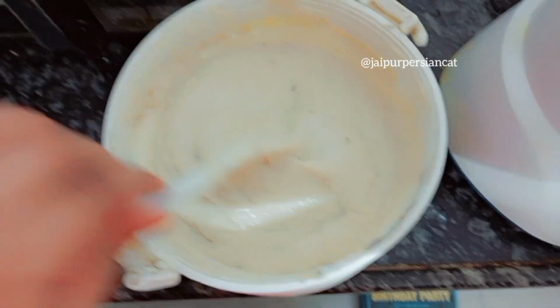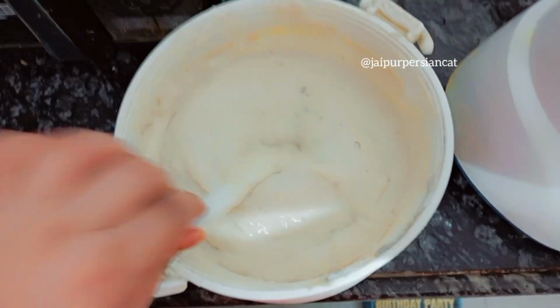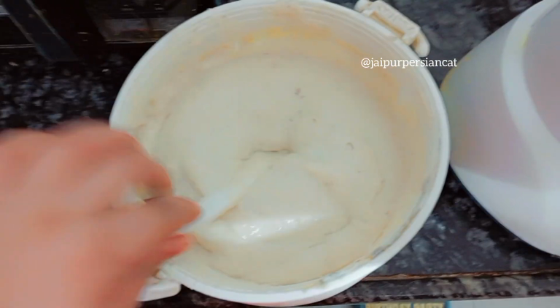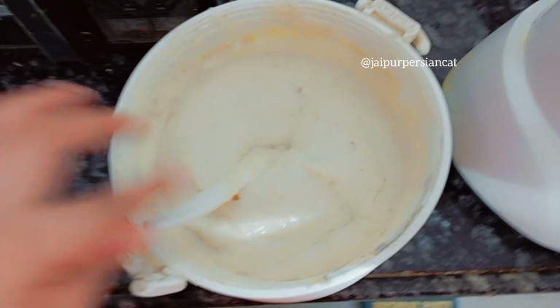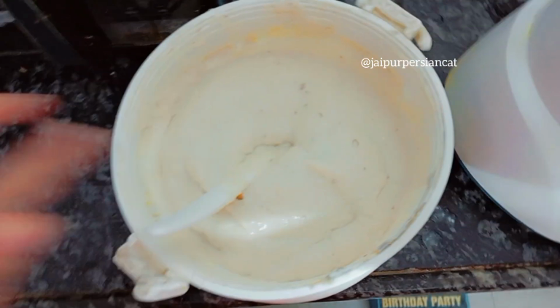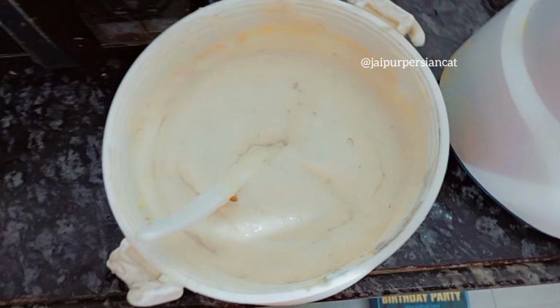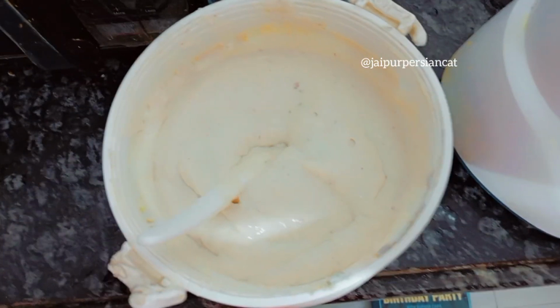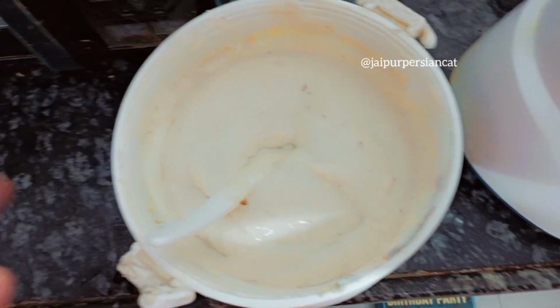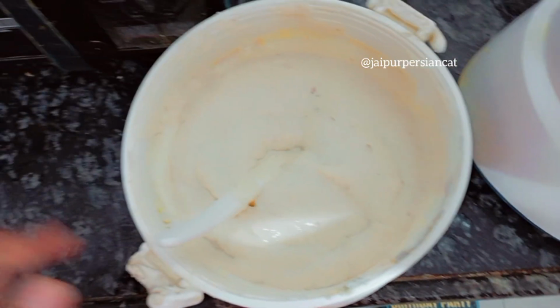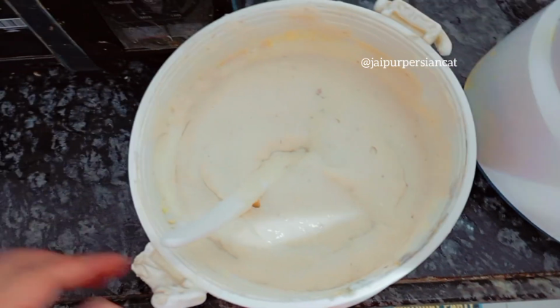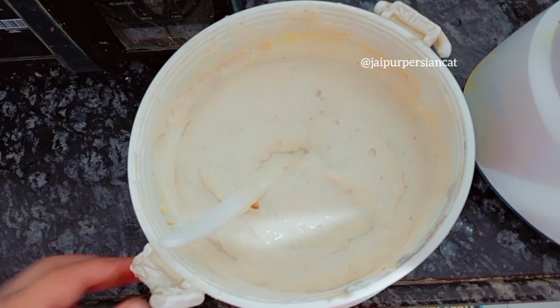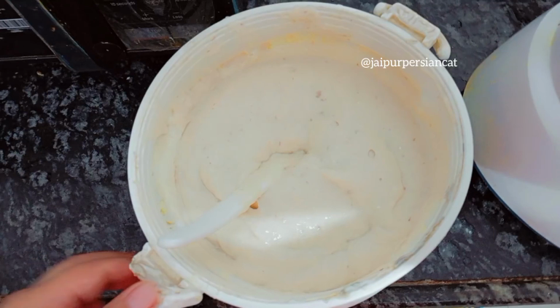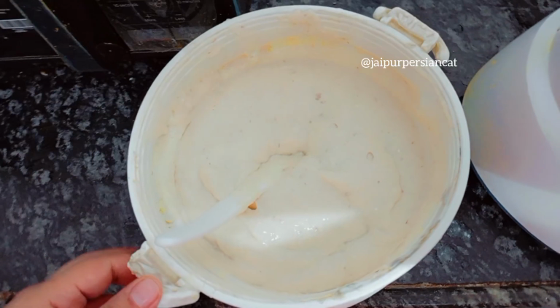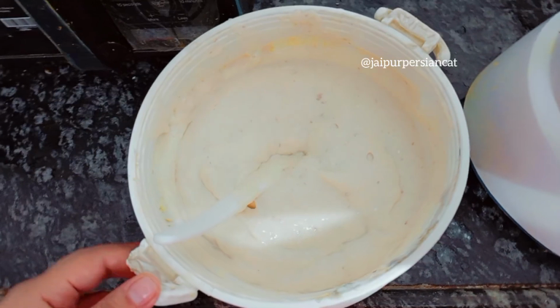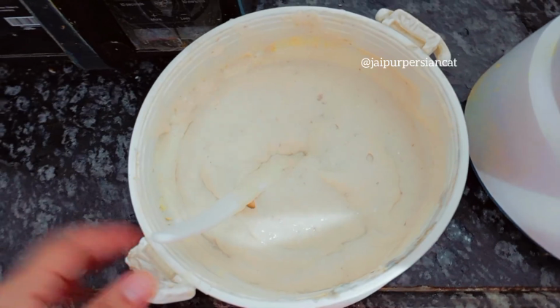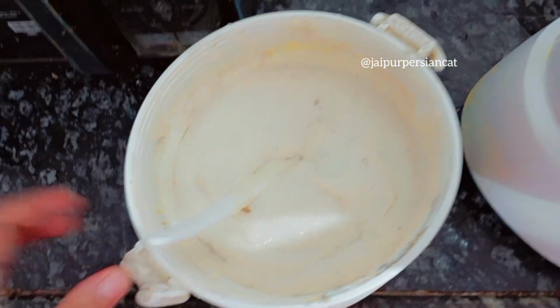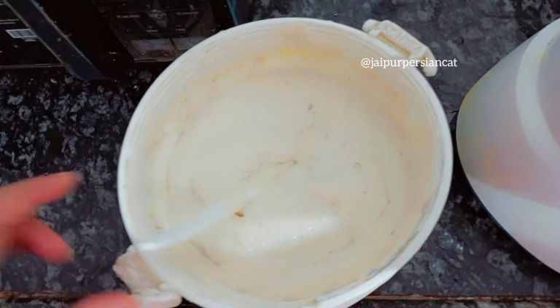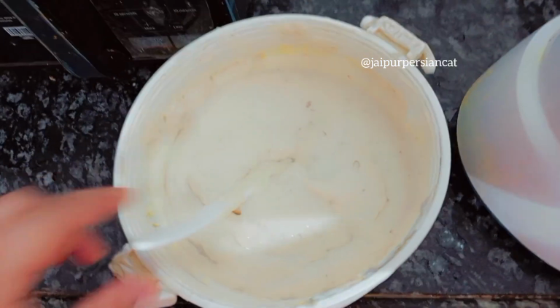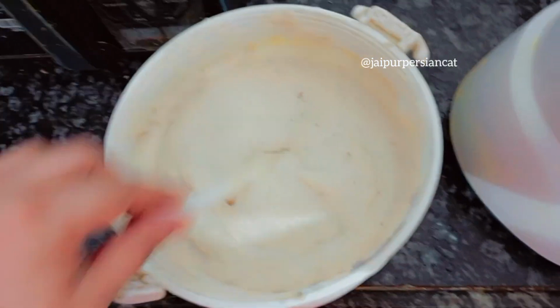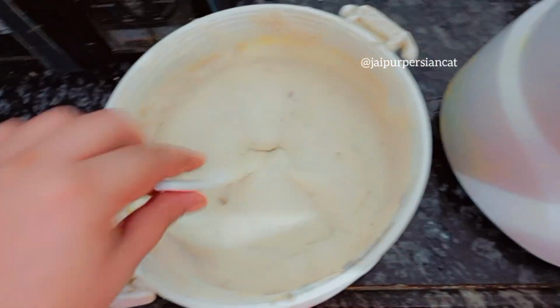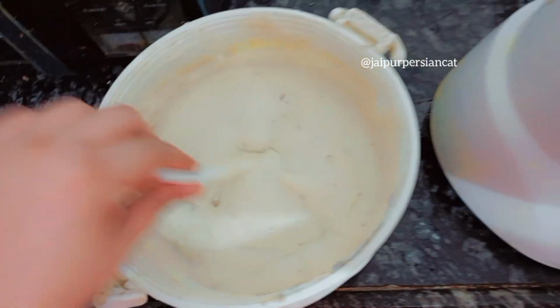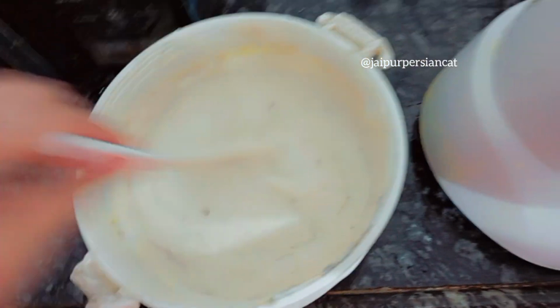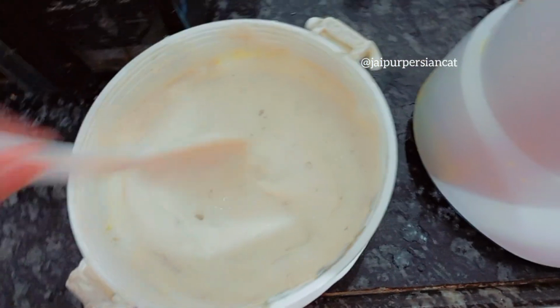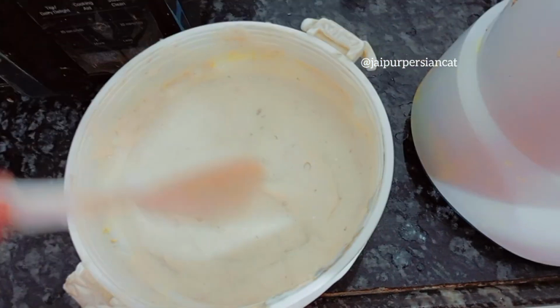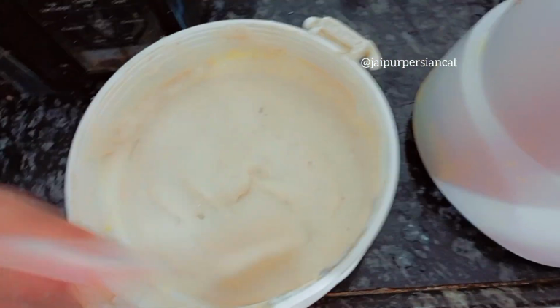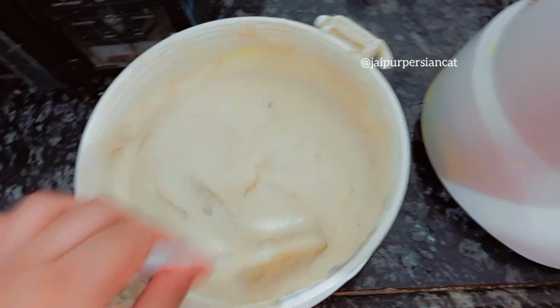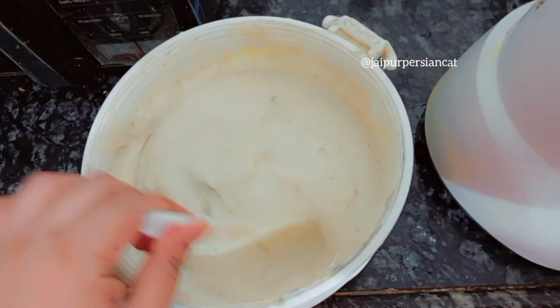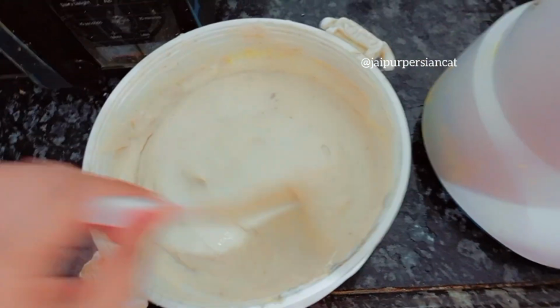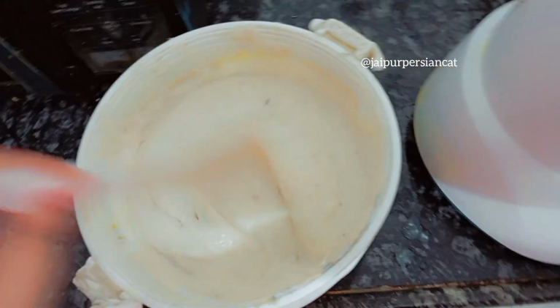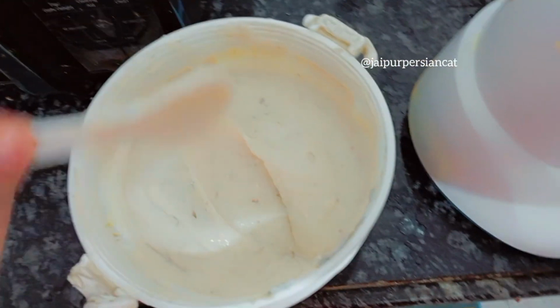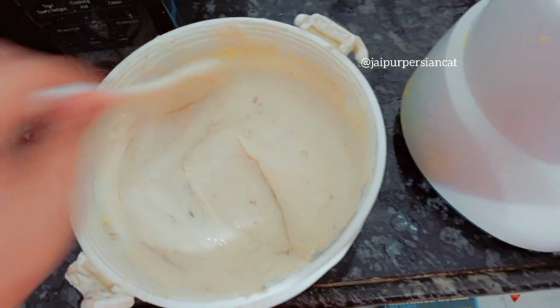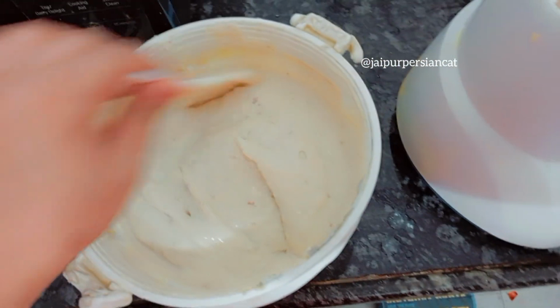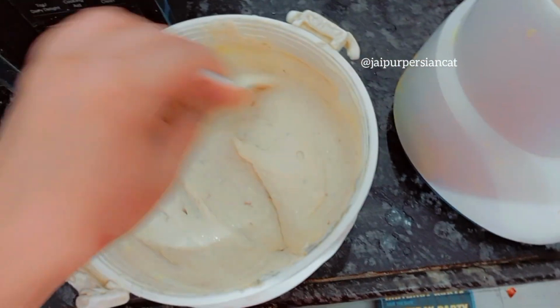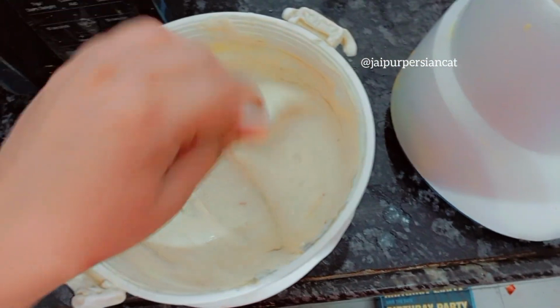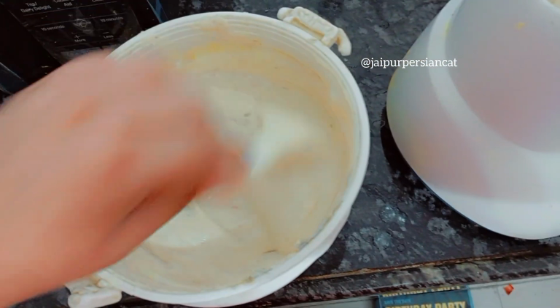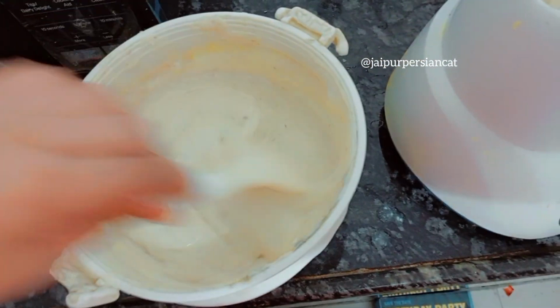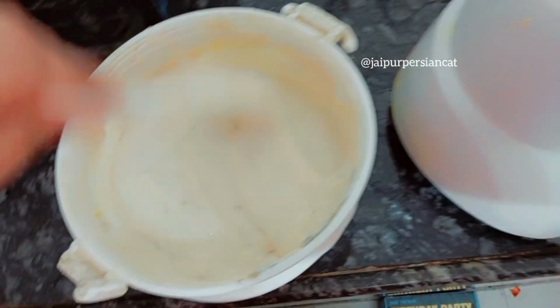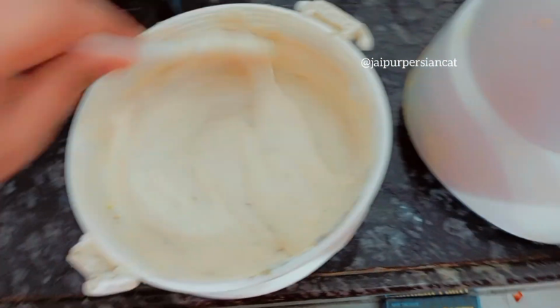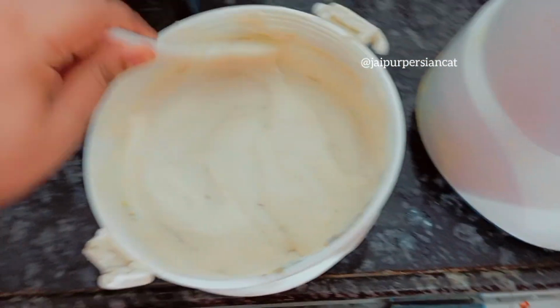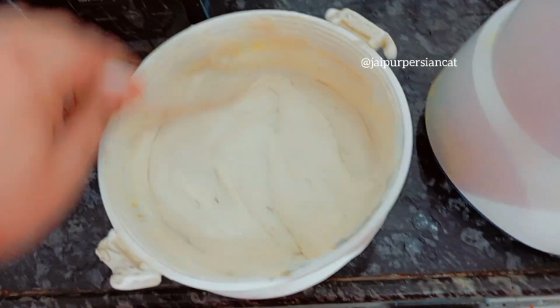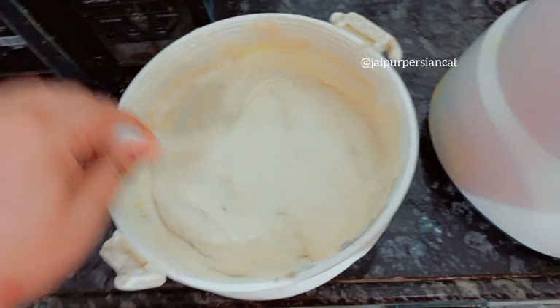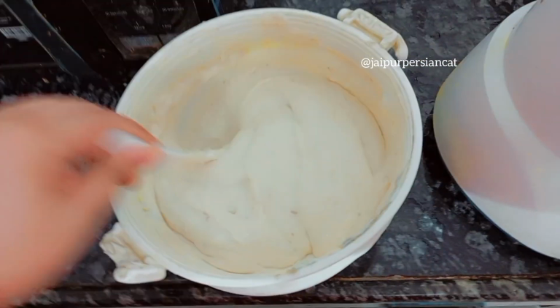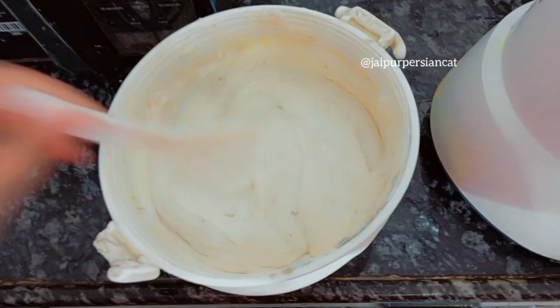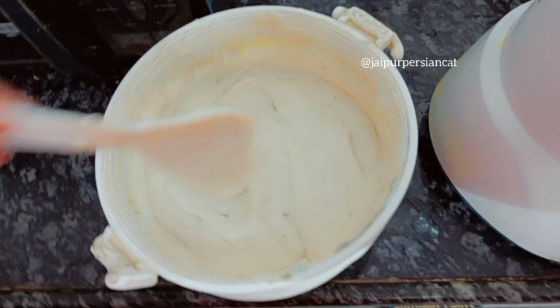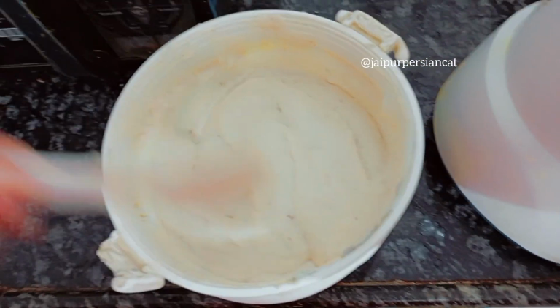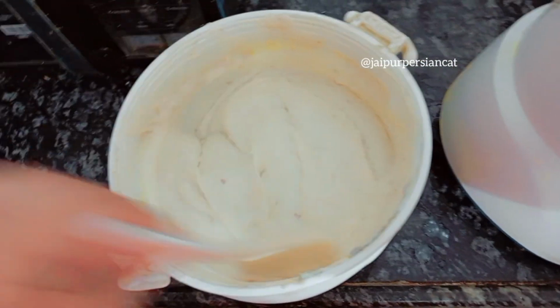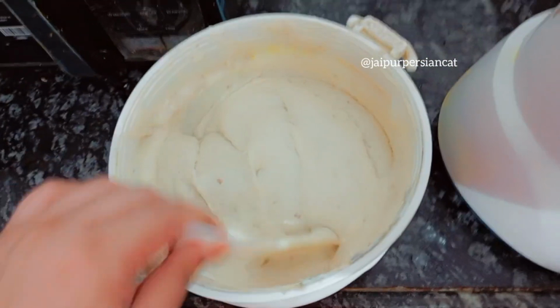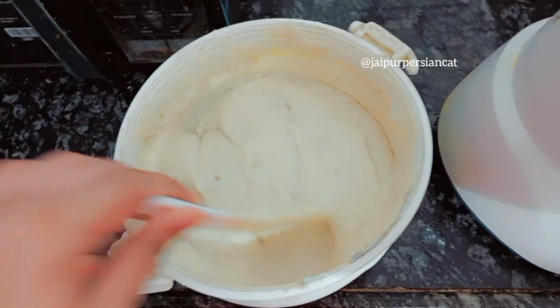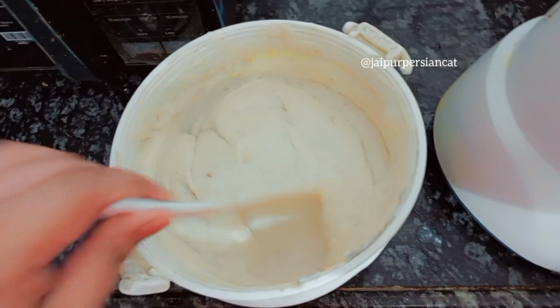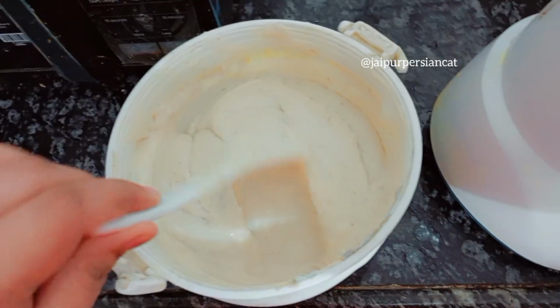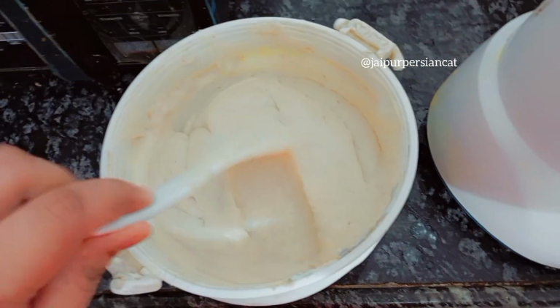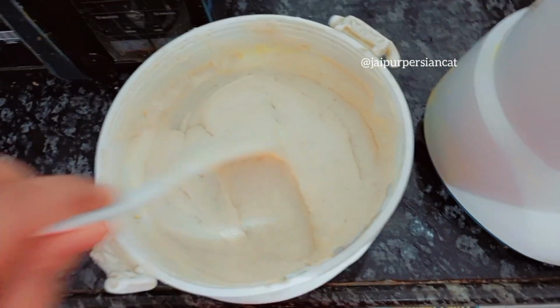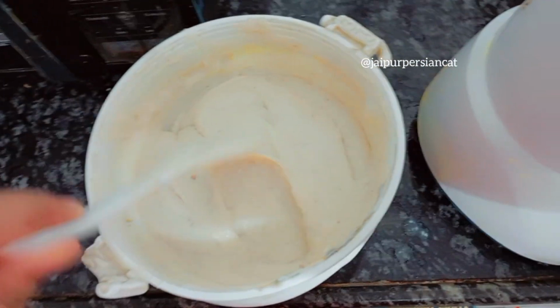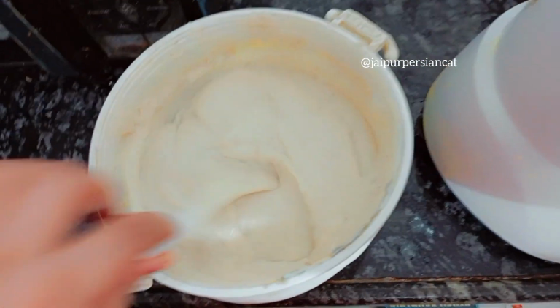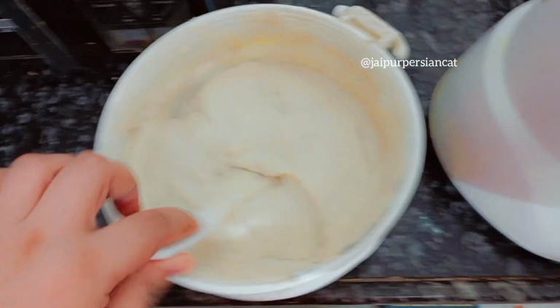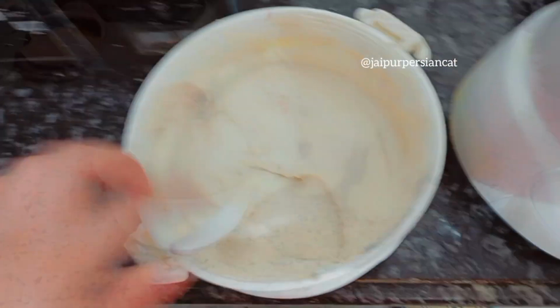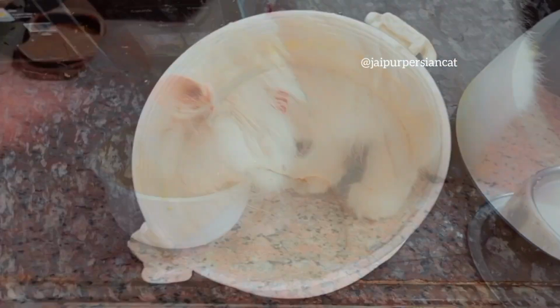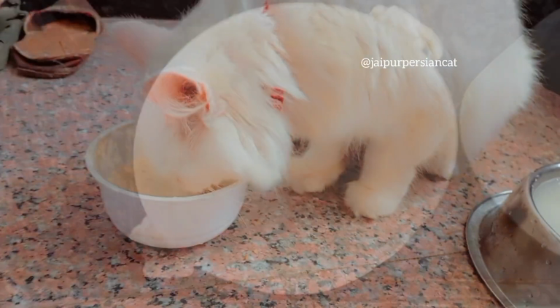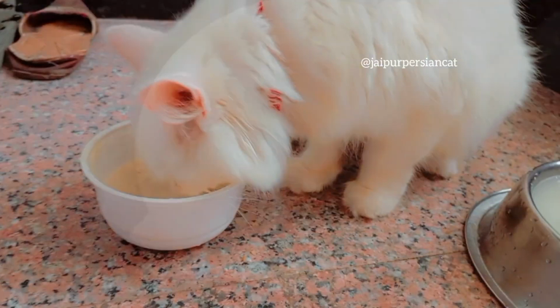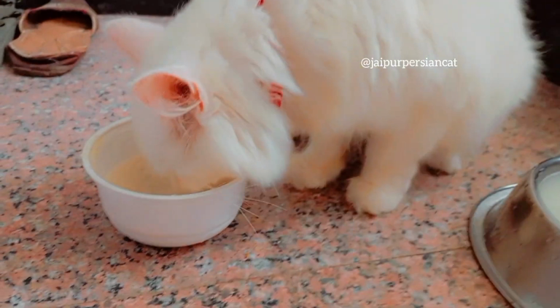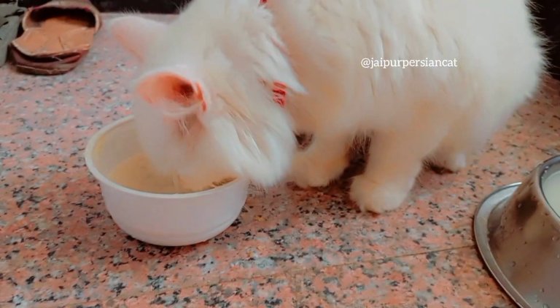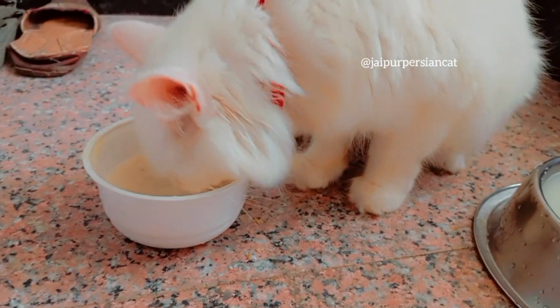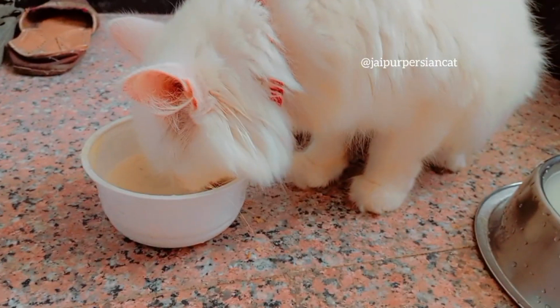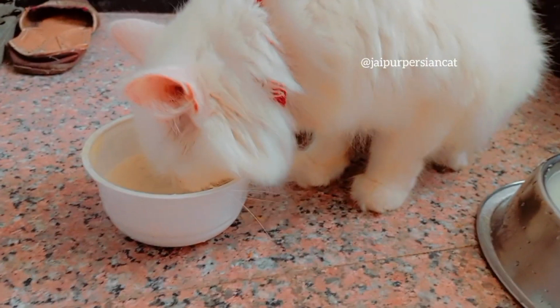Let's see — I will show you how it looks in the bowl. I will put it in the bowl and show you how much I've given.